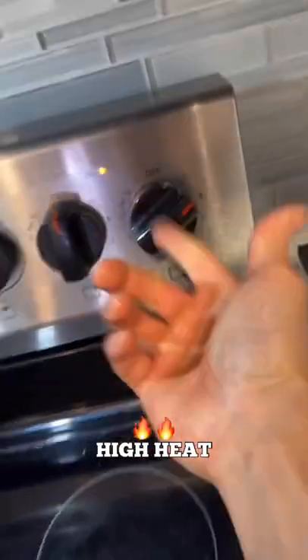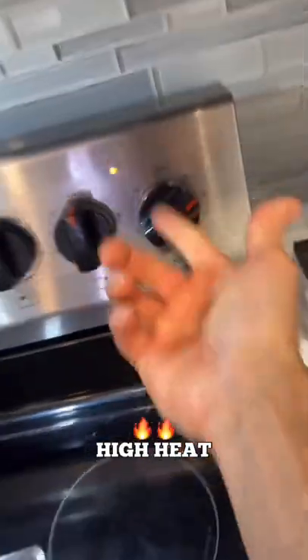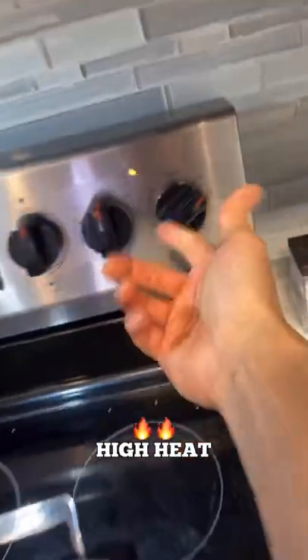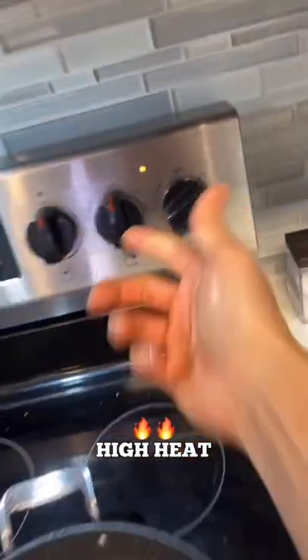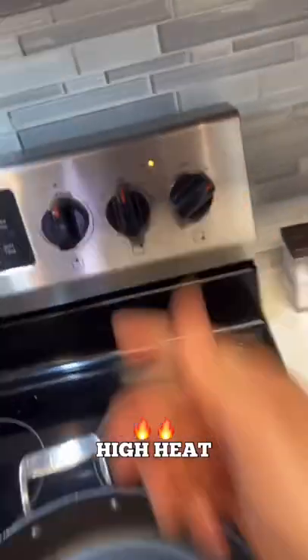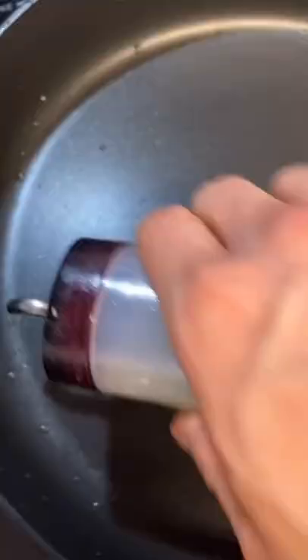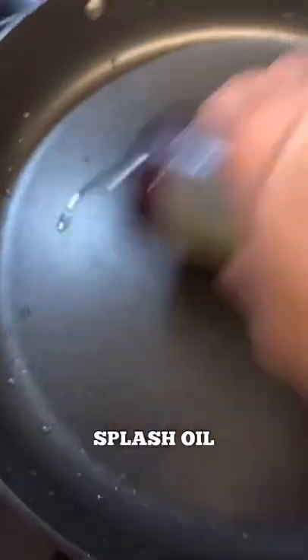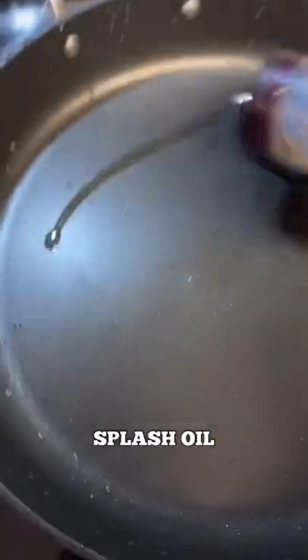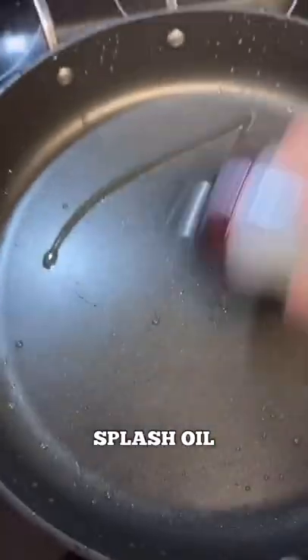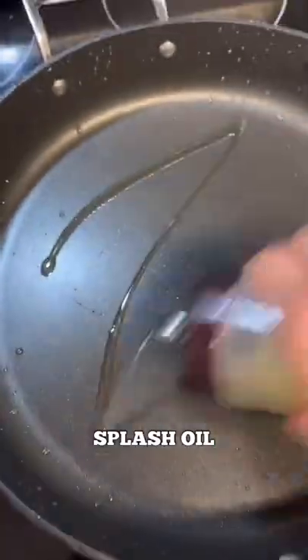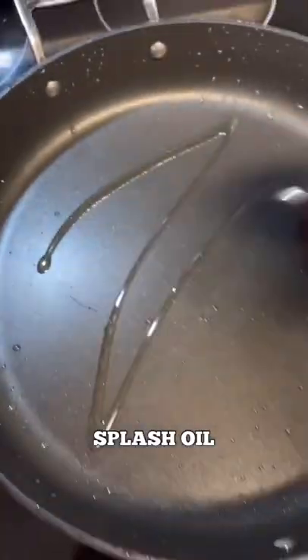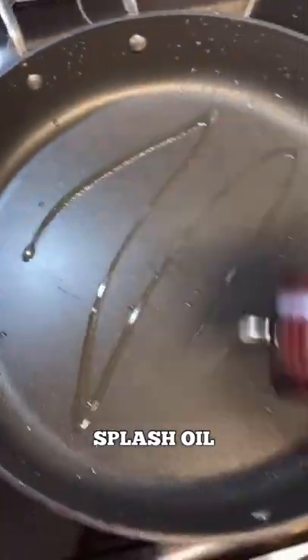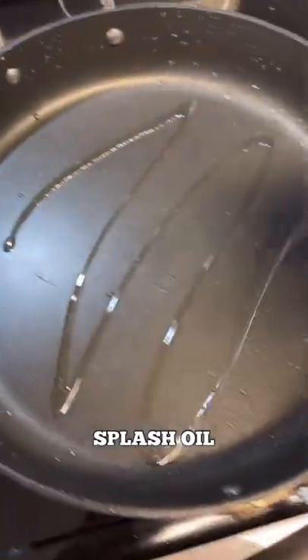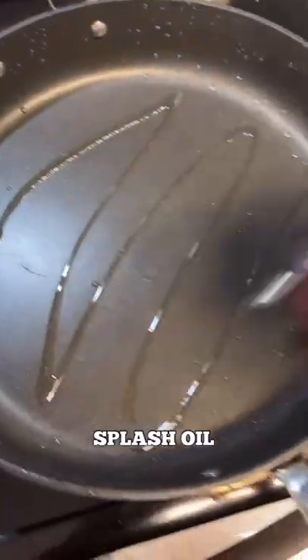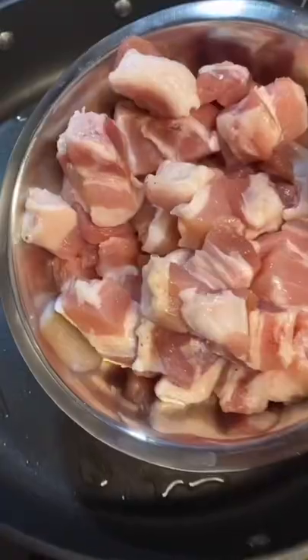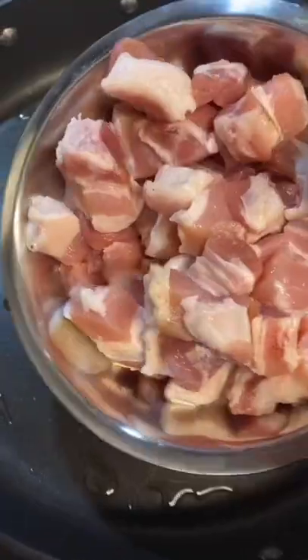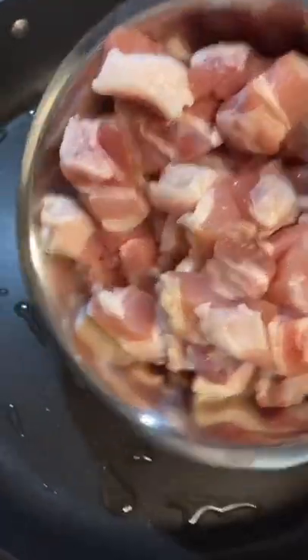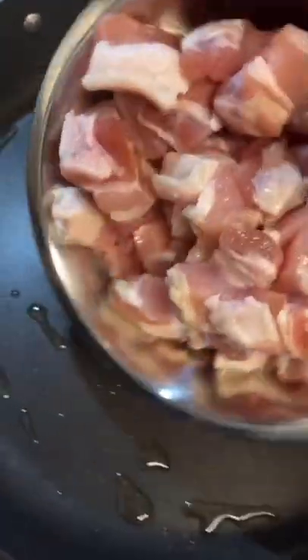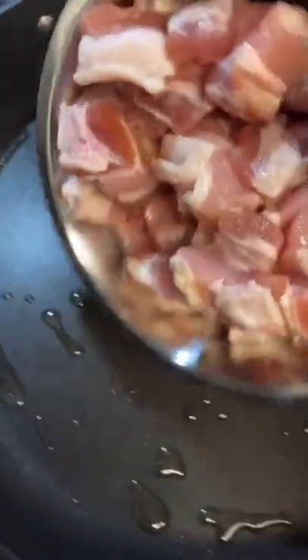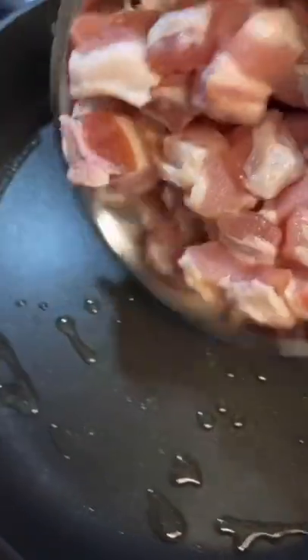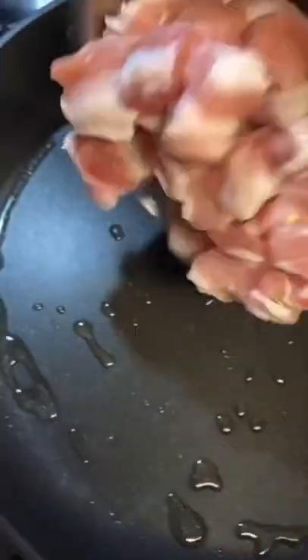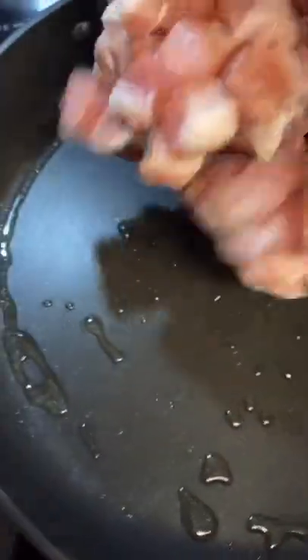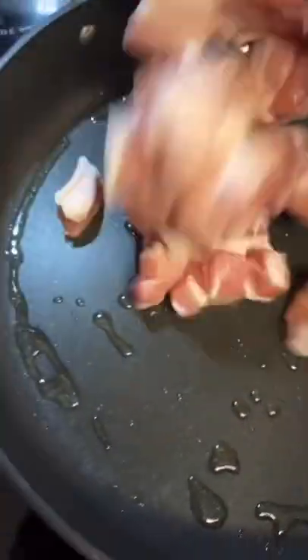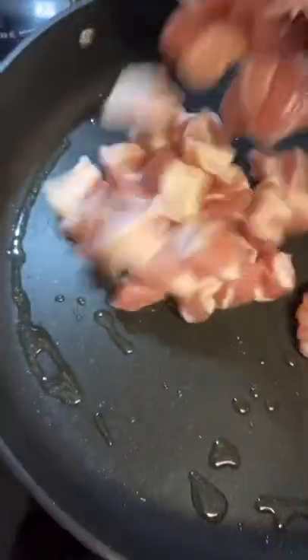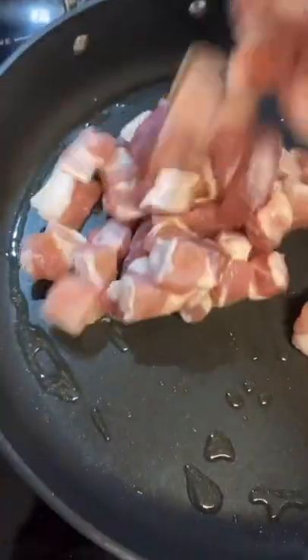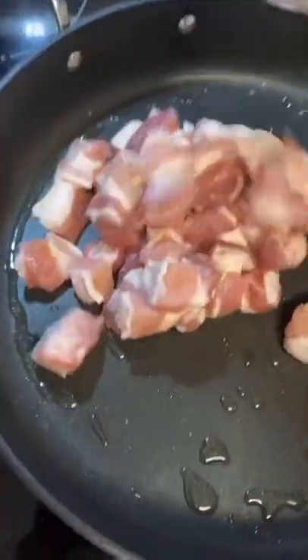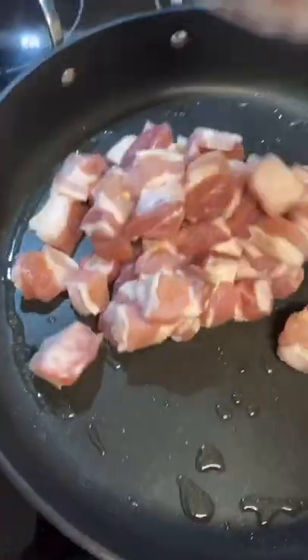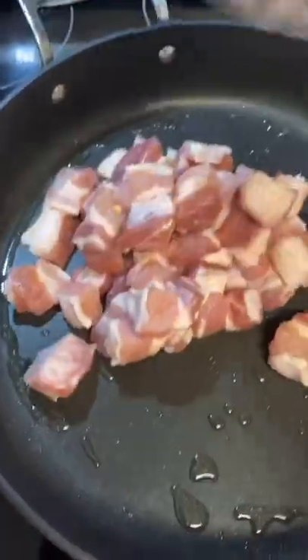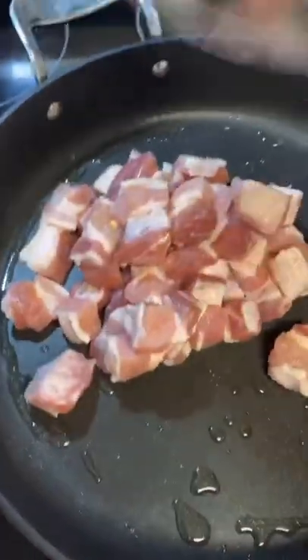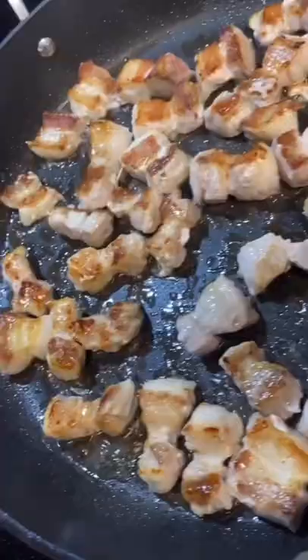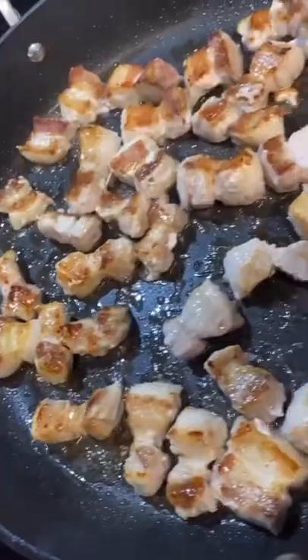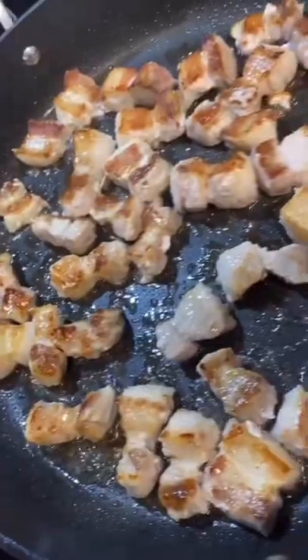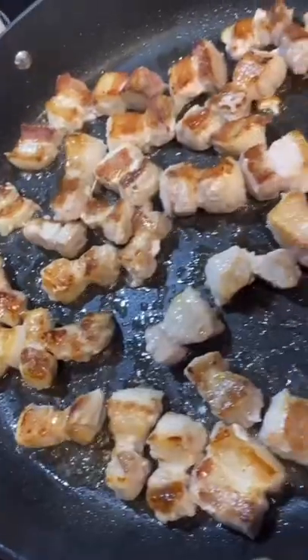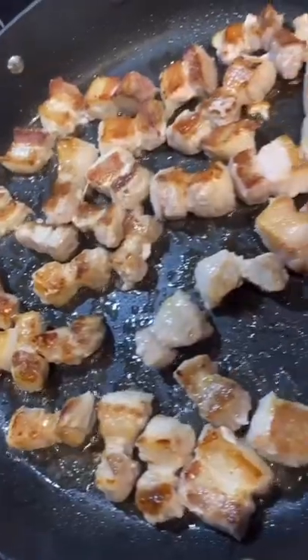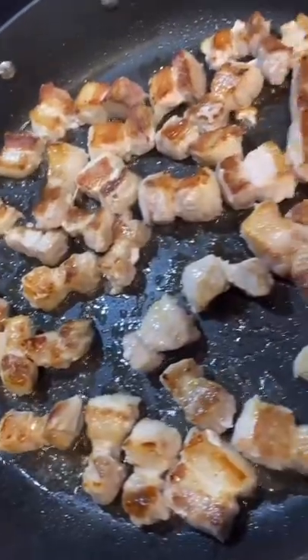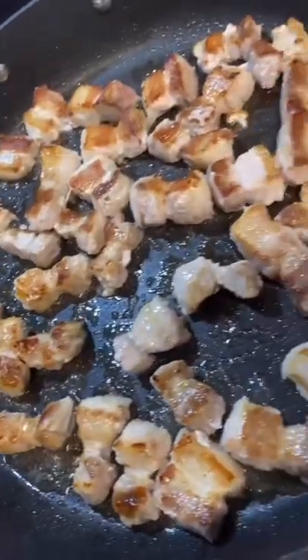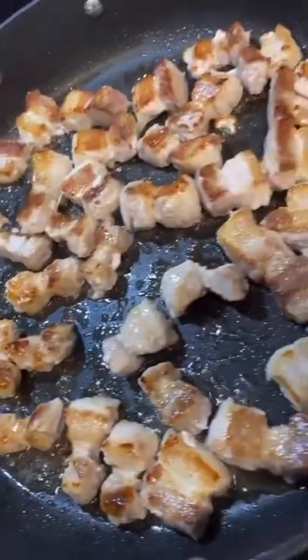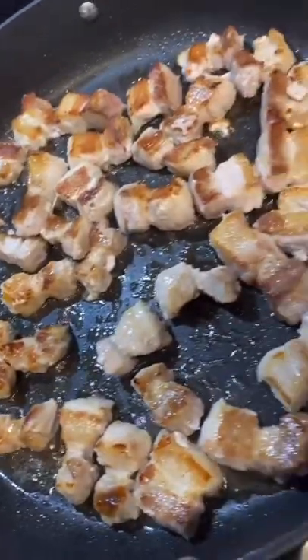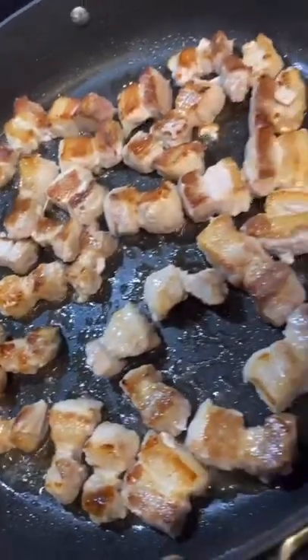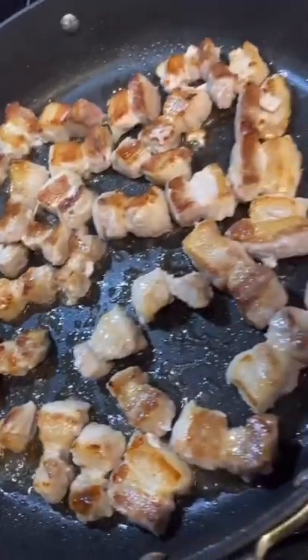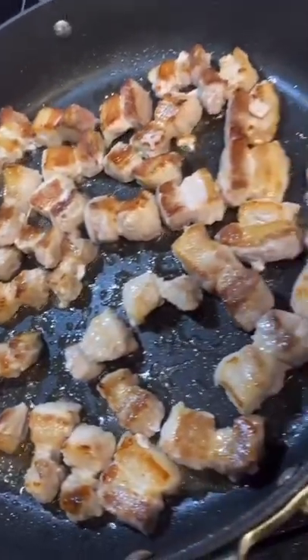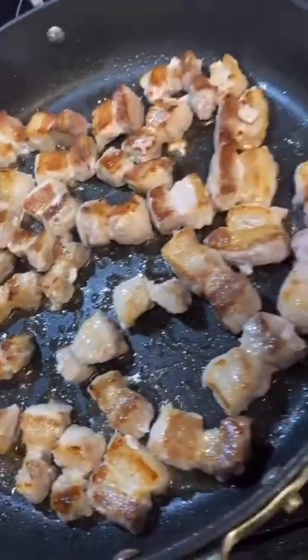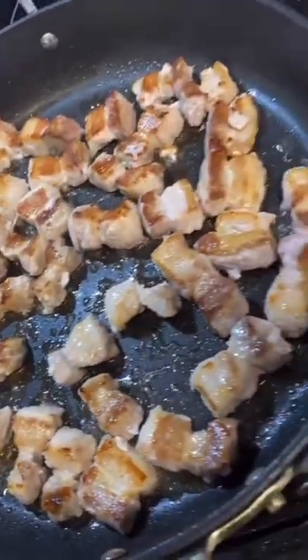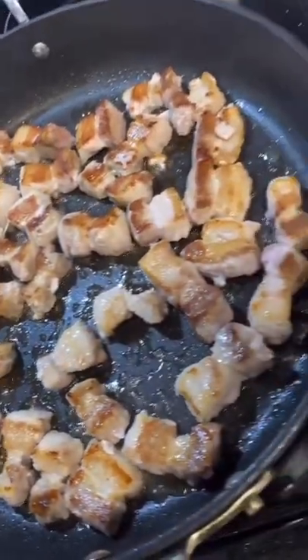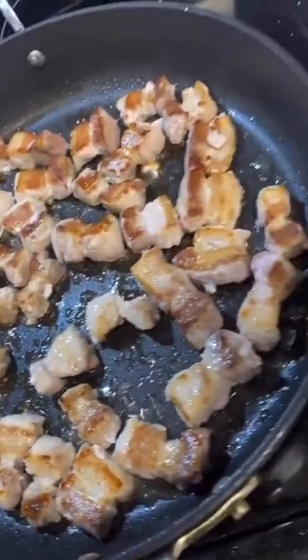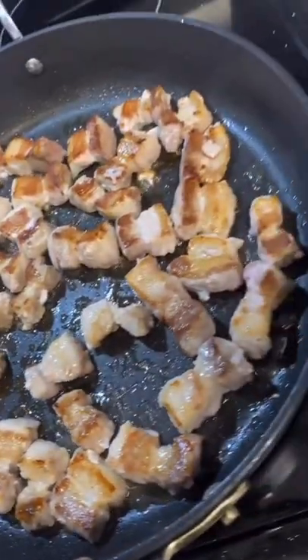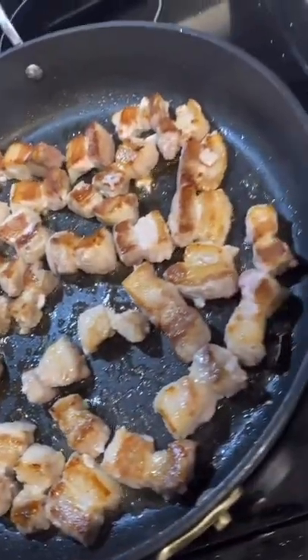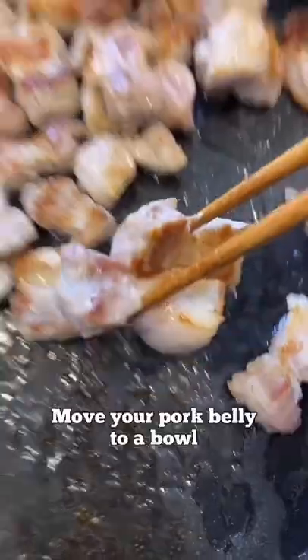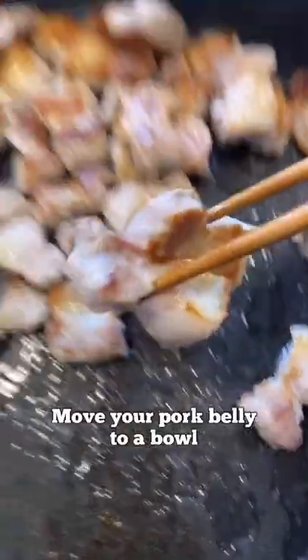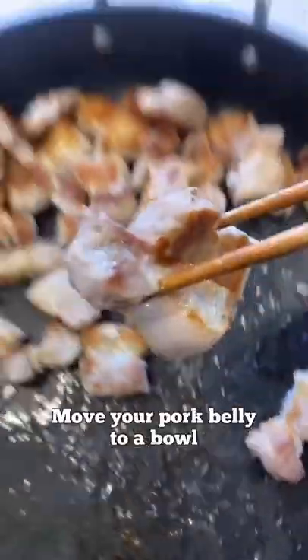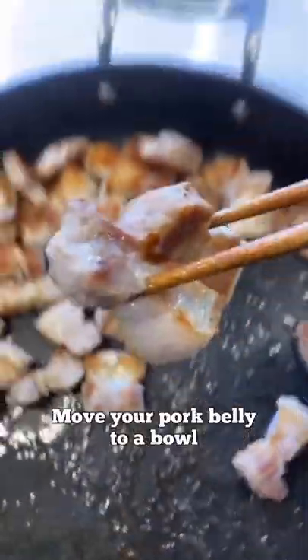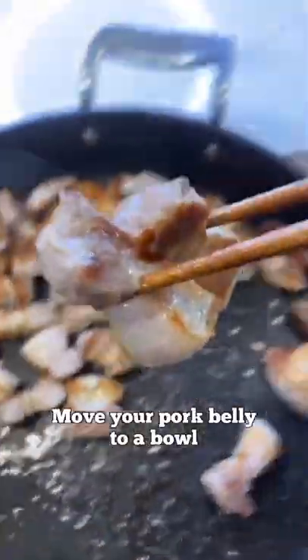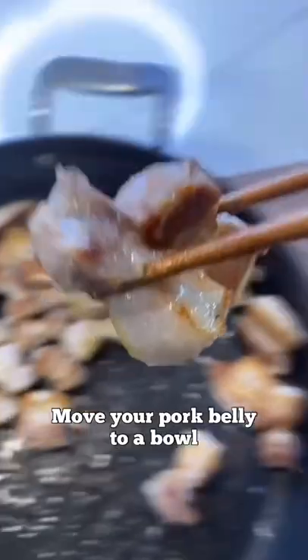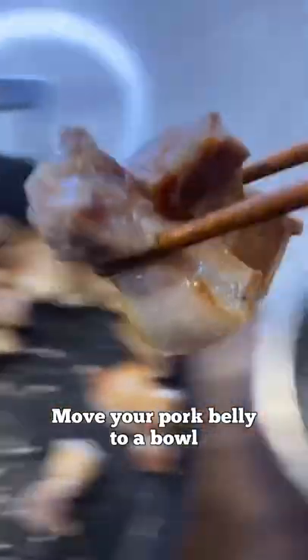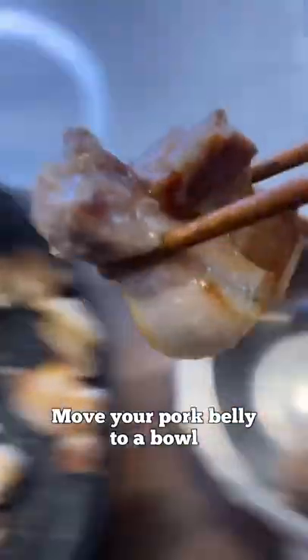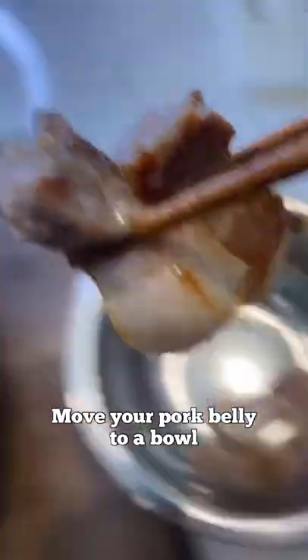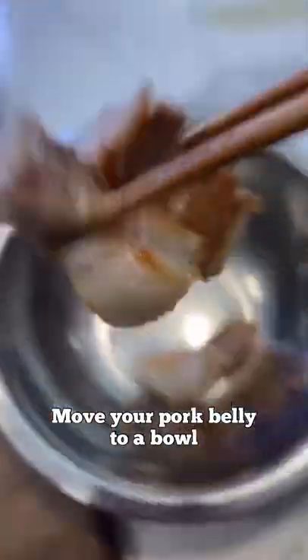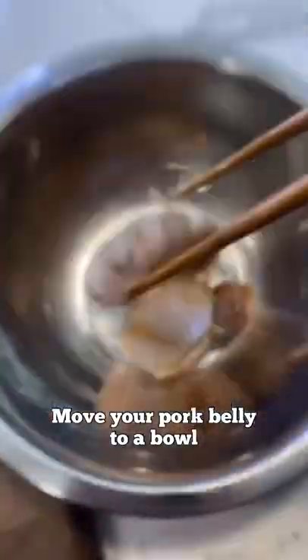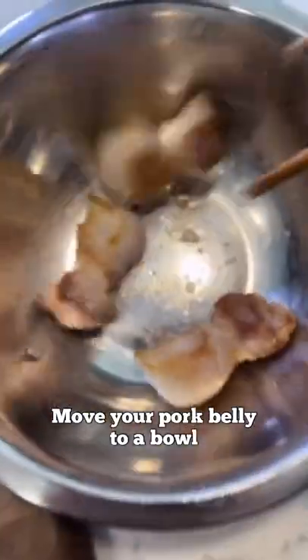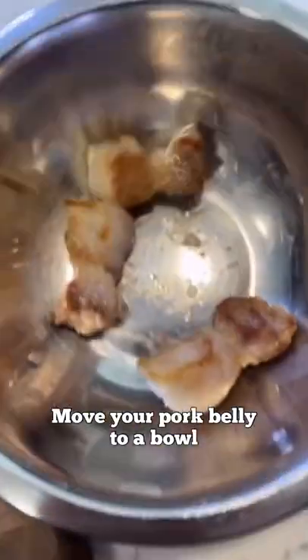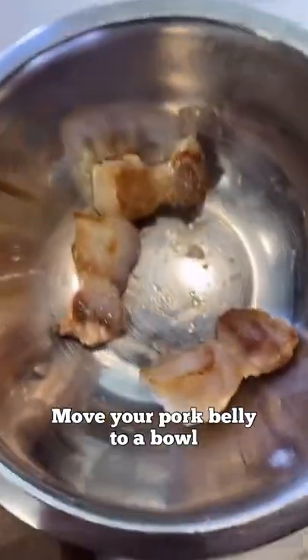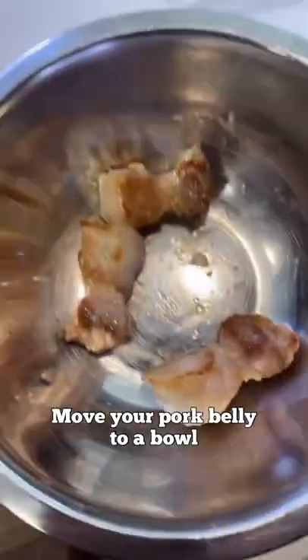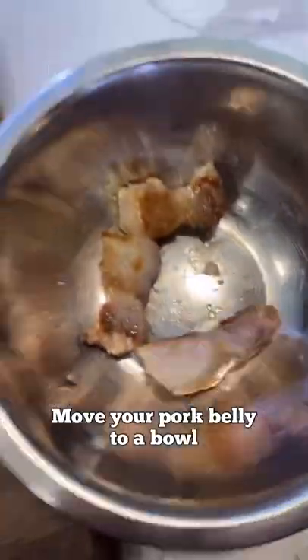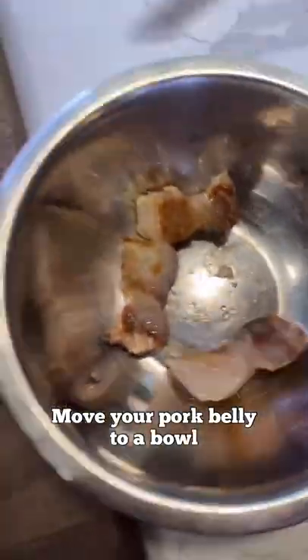High heat. Splash oil. Throw in your pork belly. Move your pork belly to a bowl real quick.